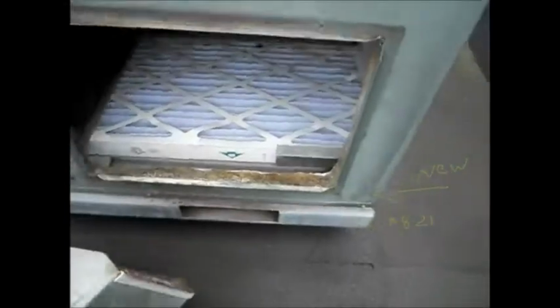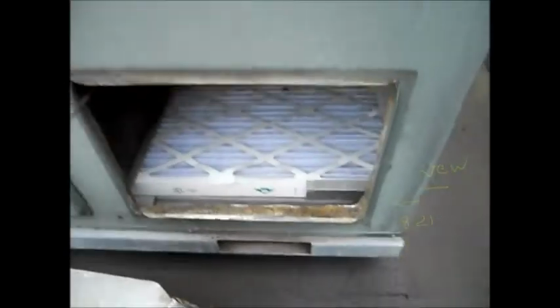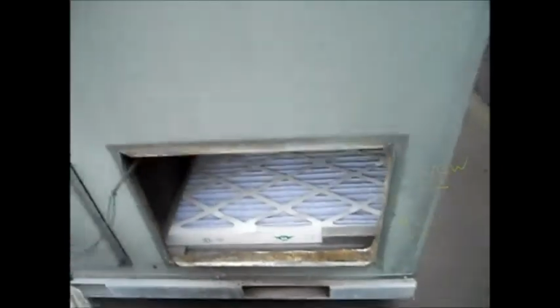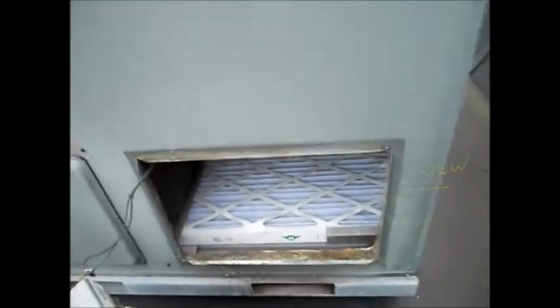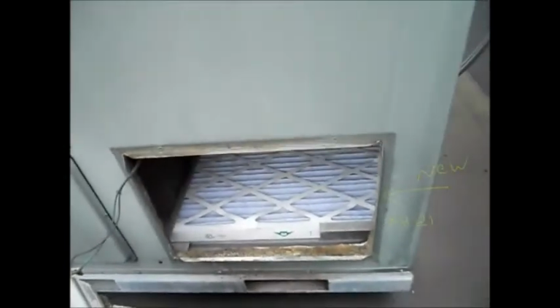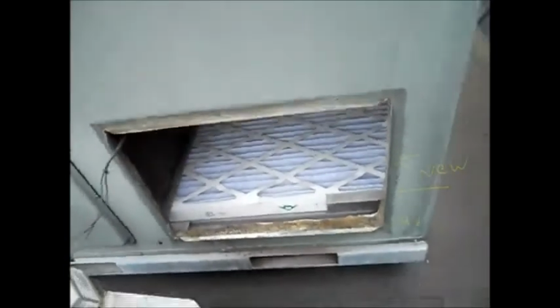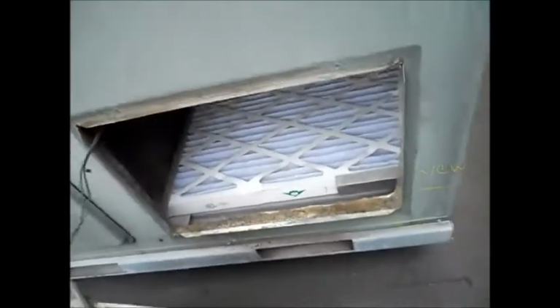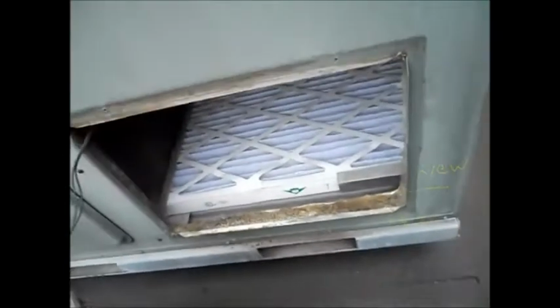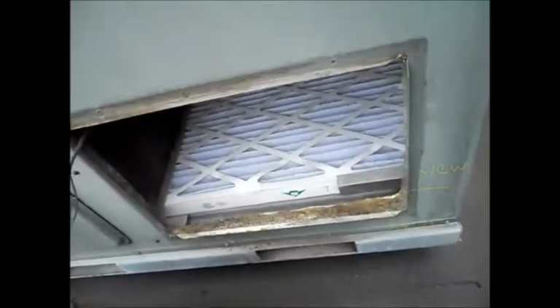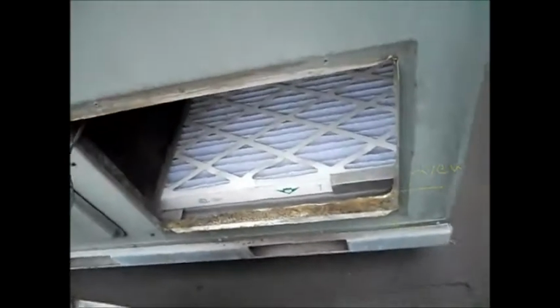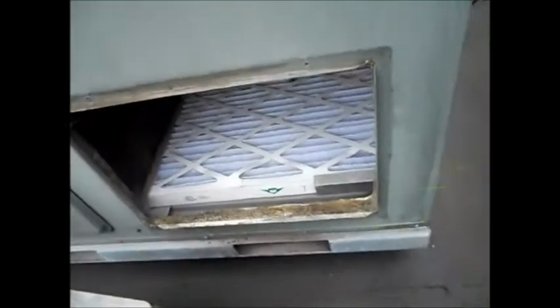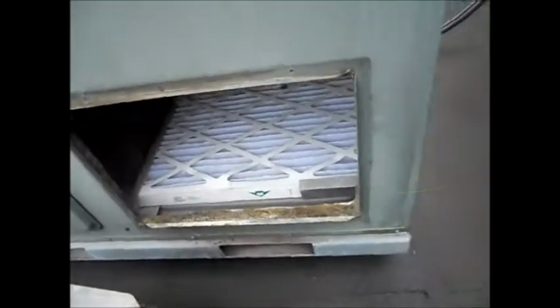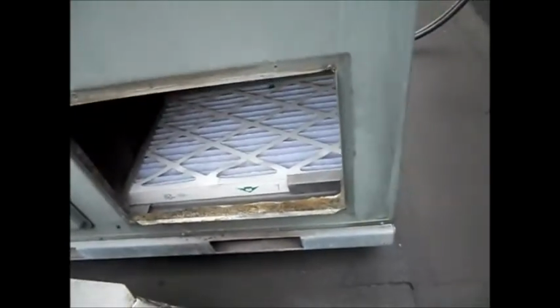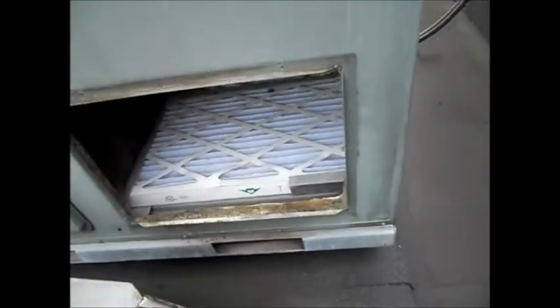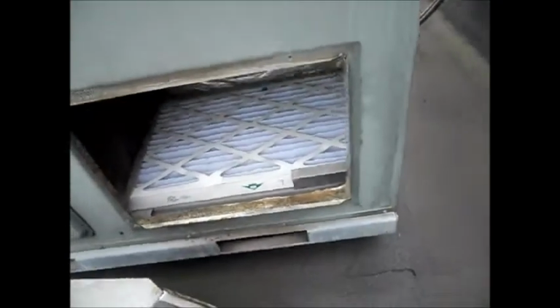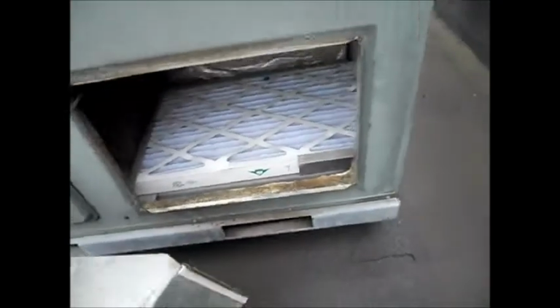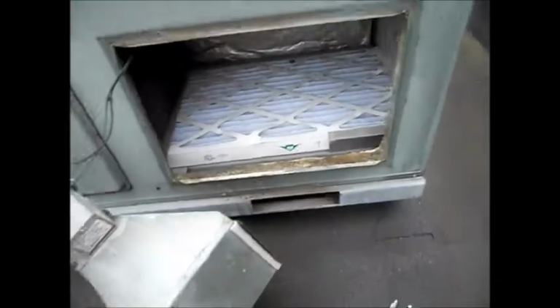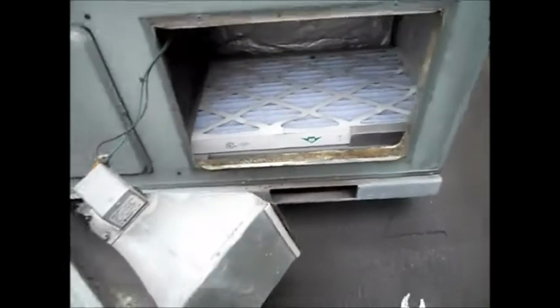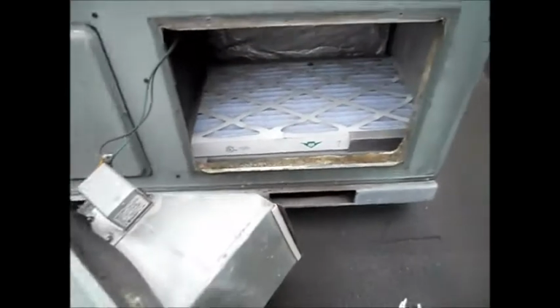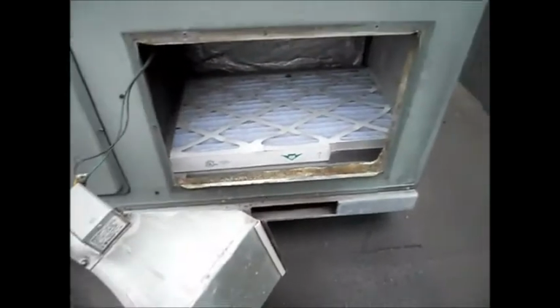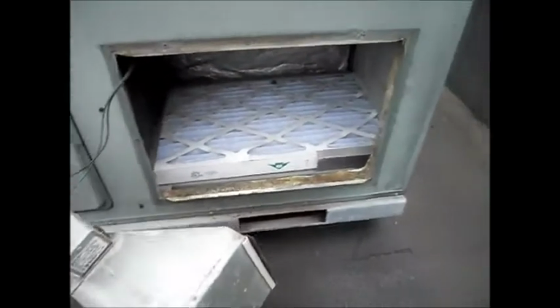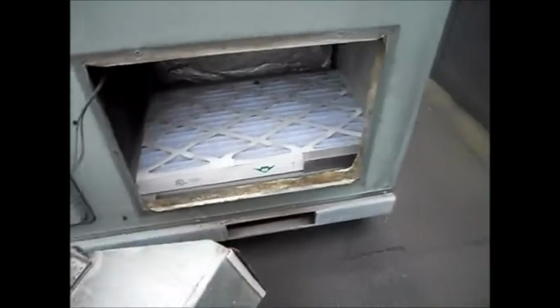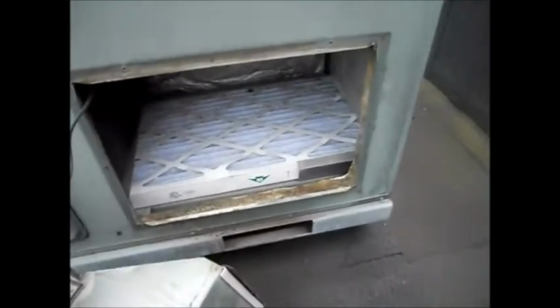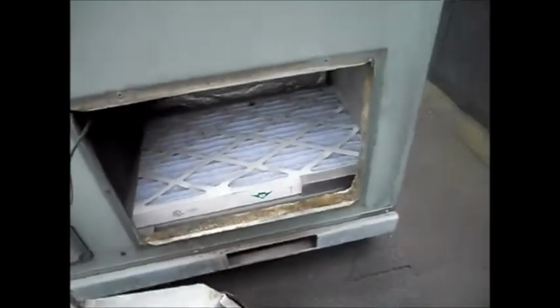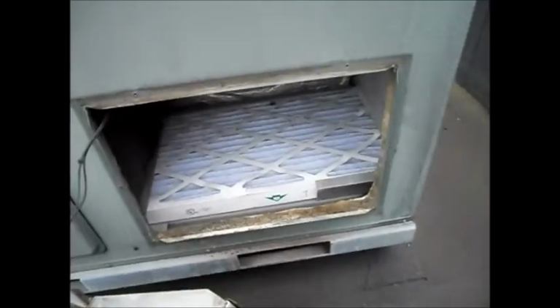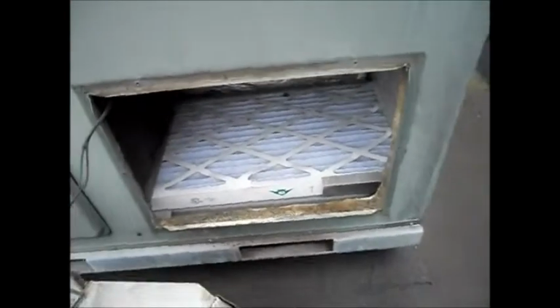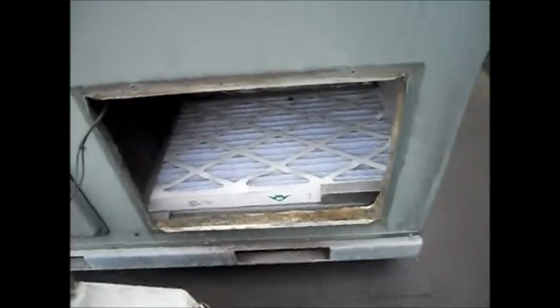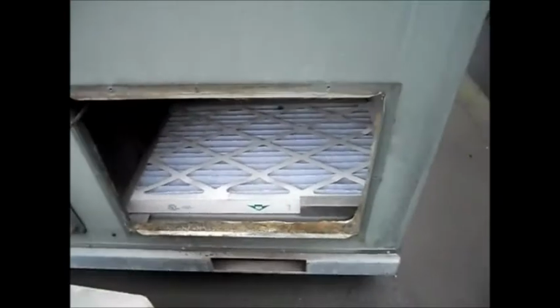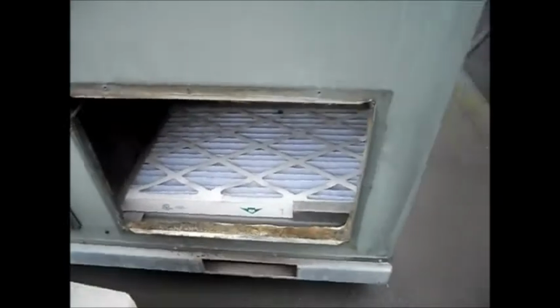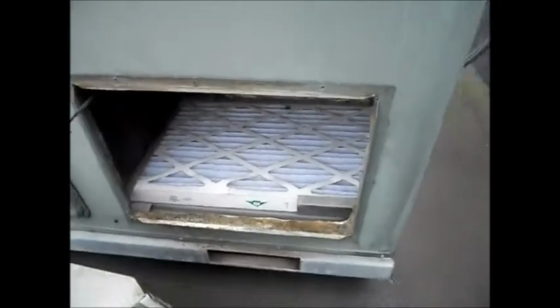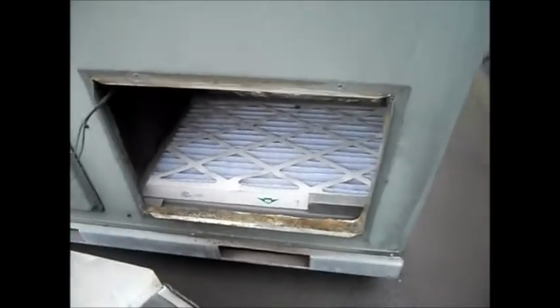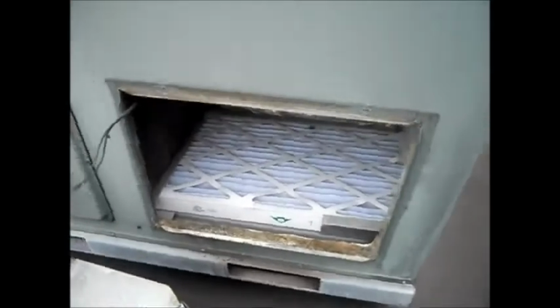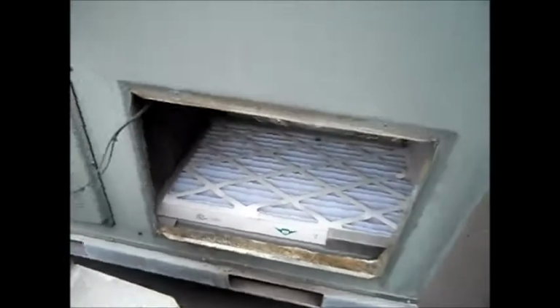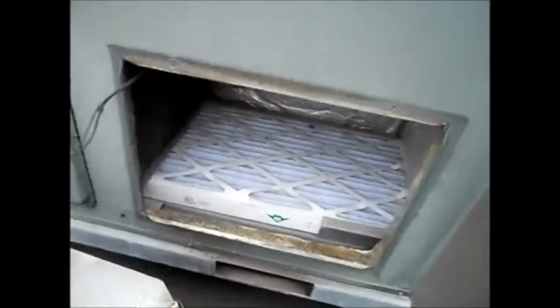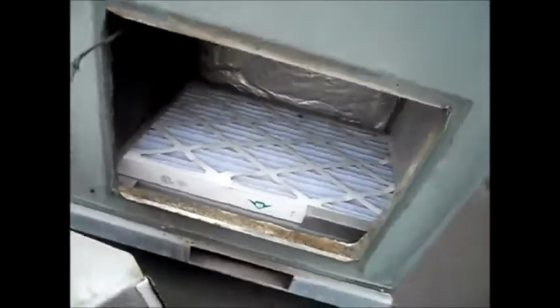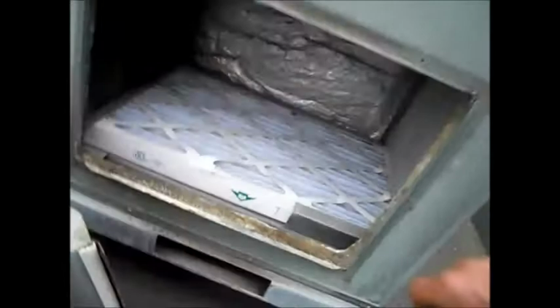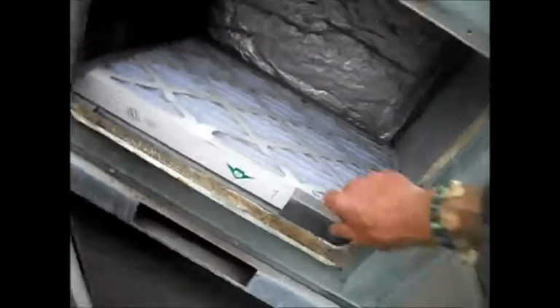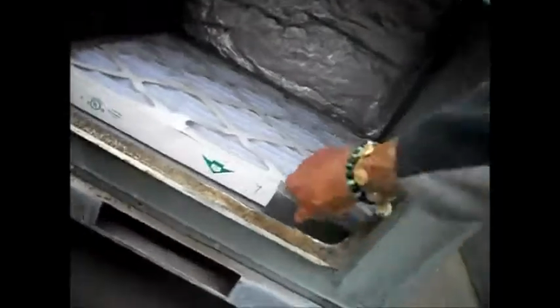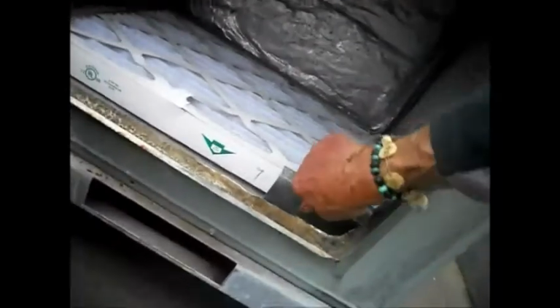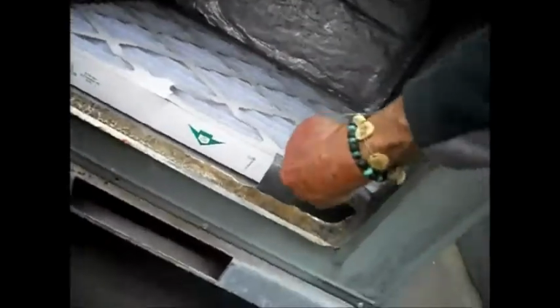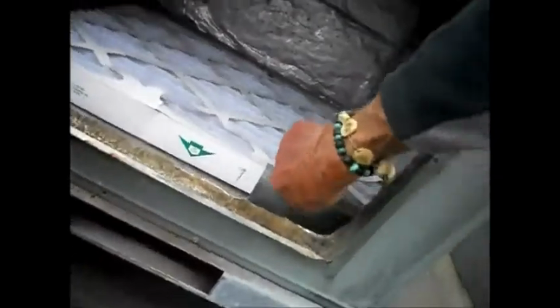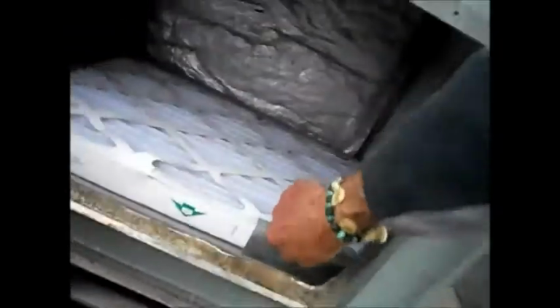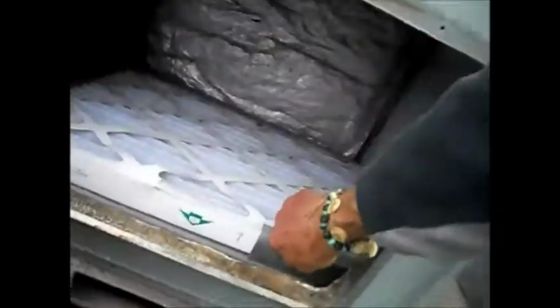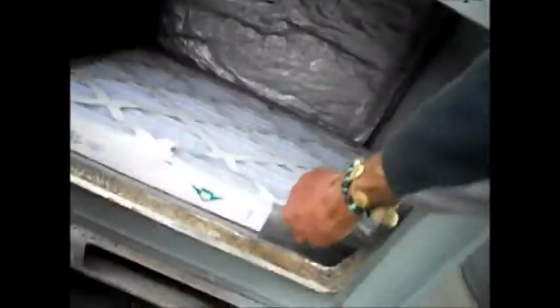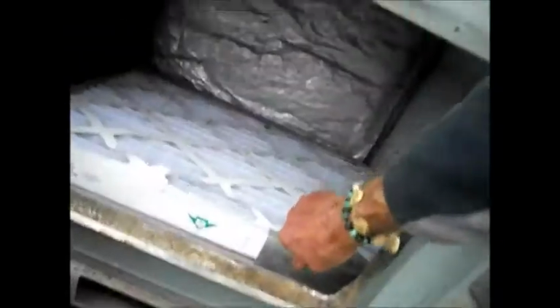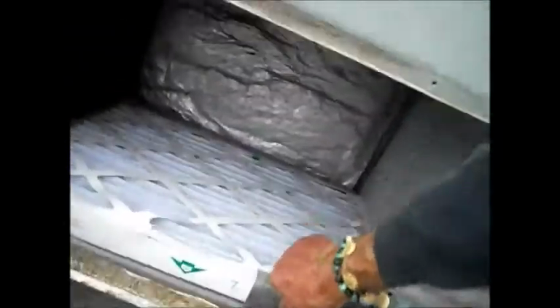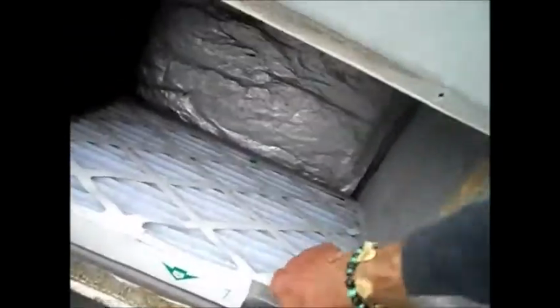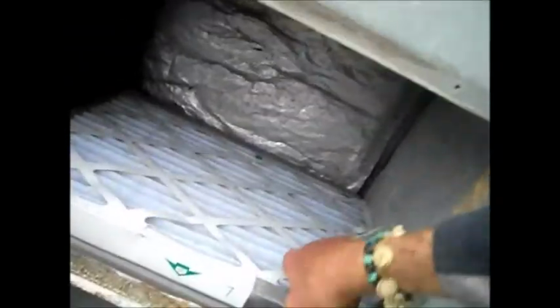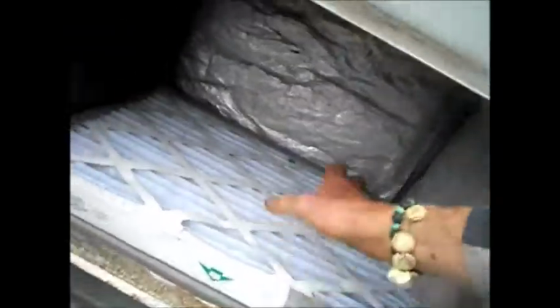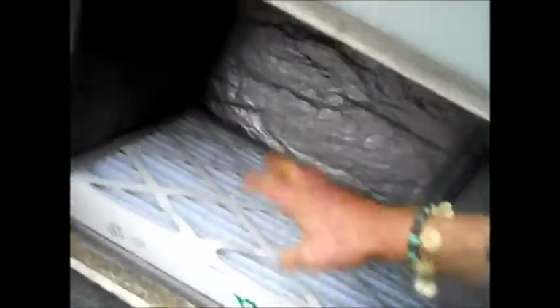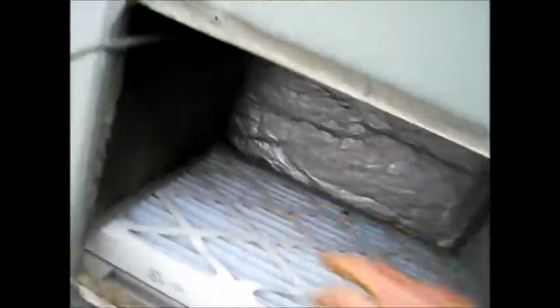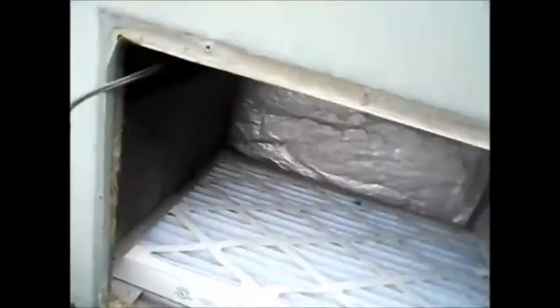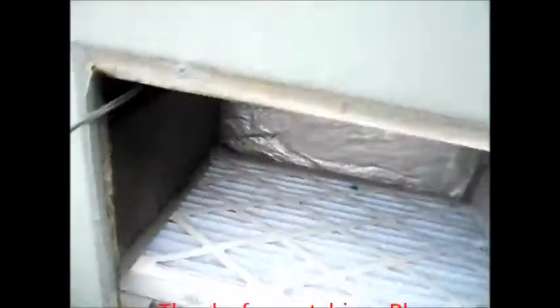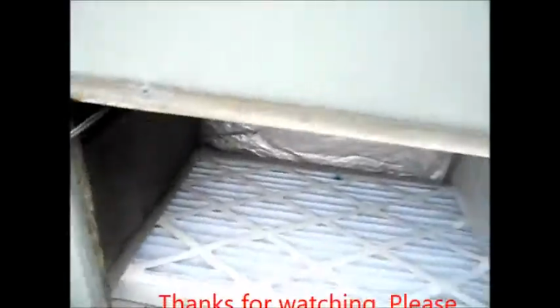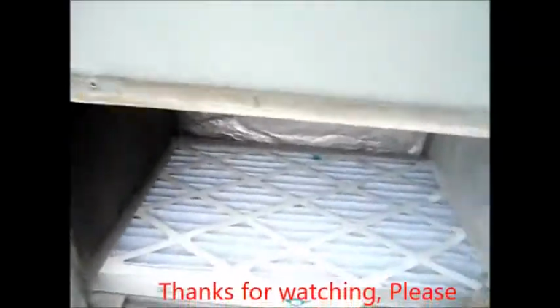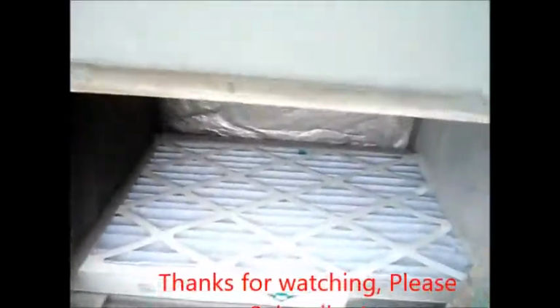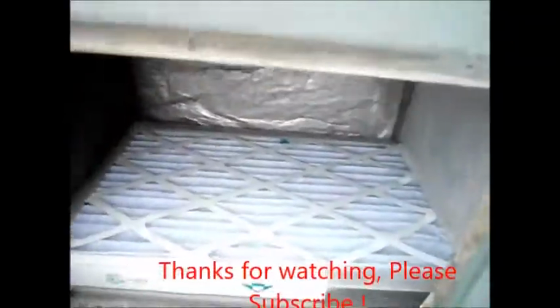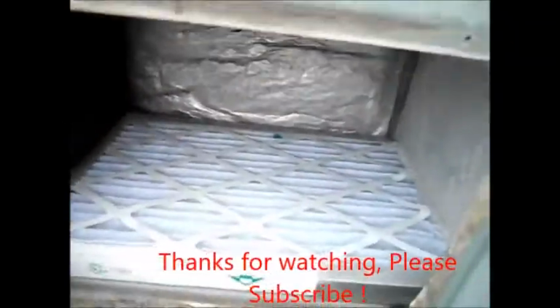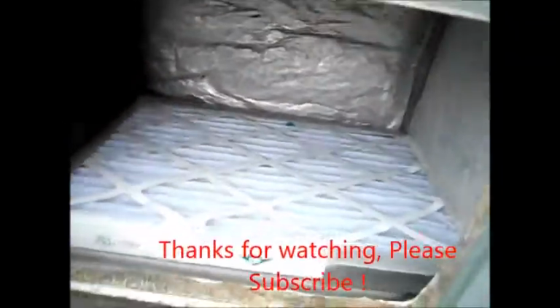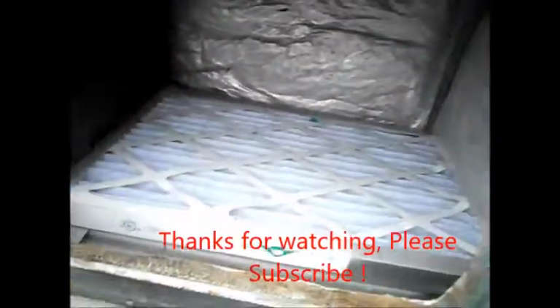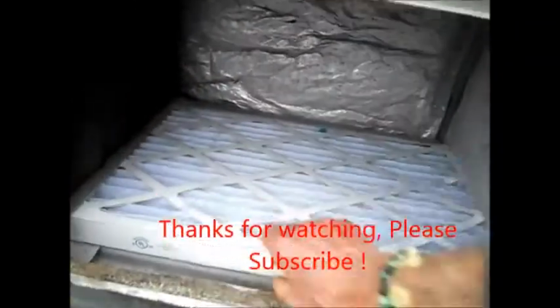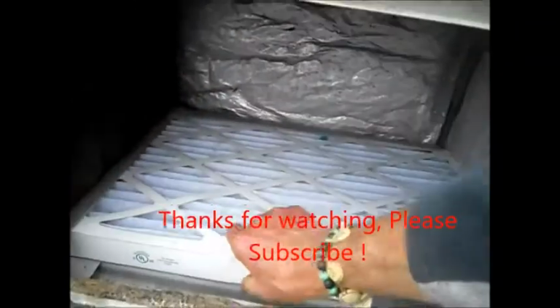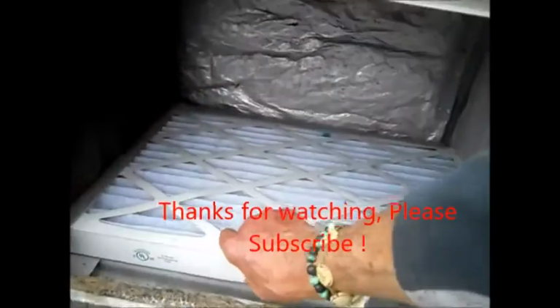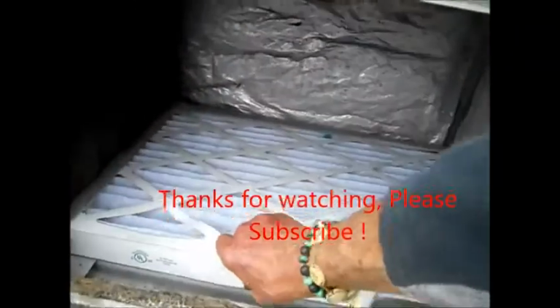New filters in. It's a little tricky — basically have to bend it a little bit — but it's in there.